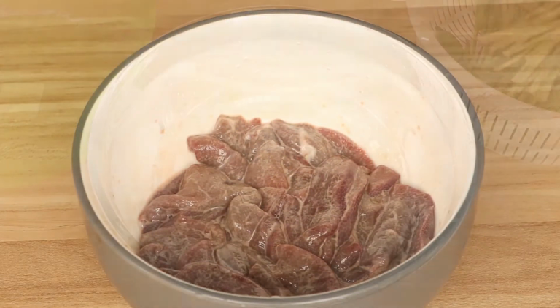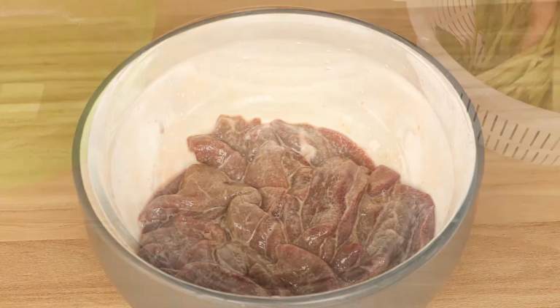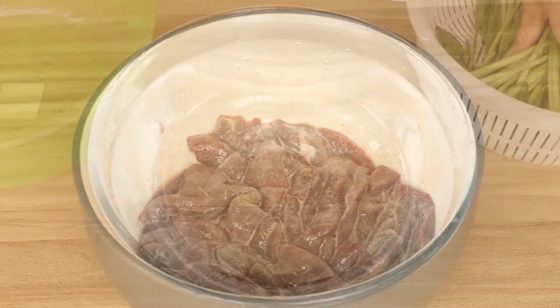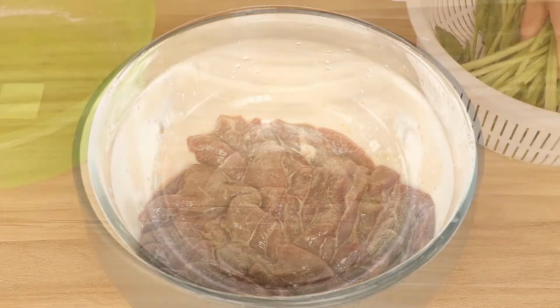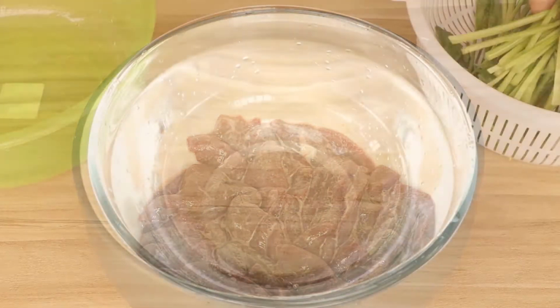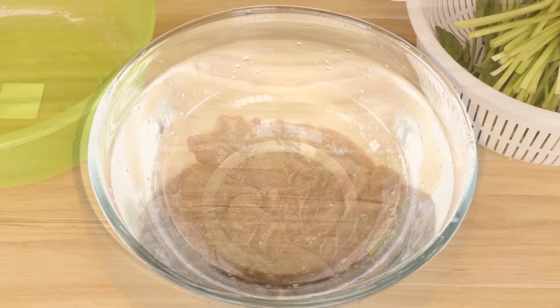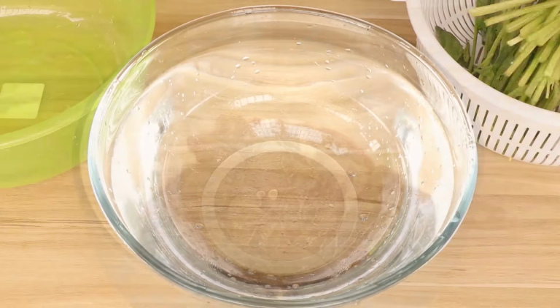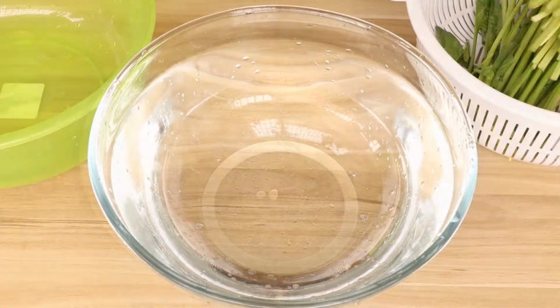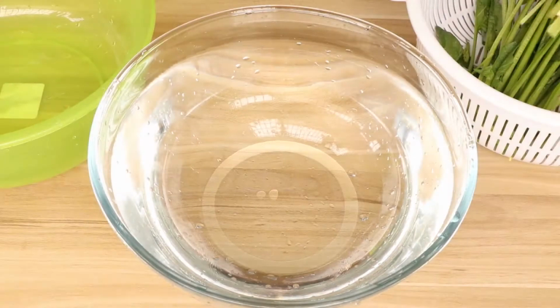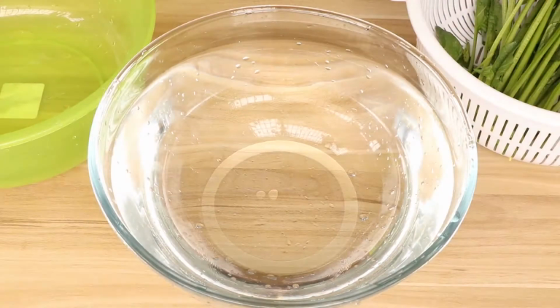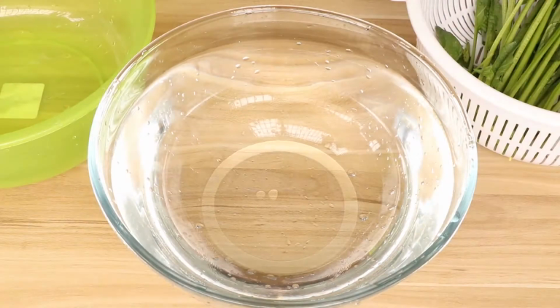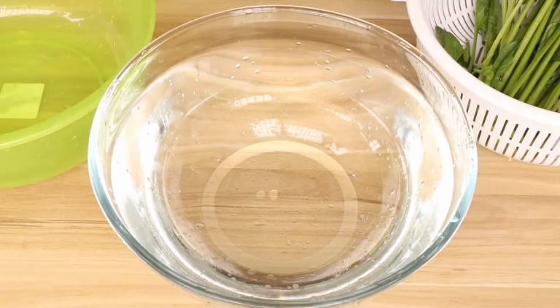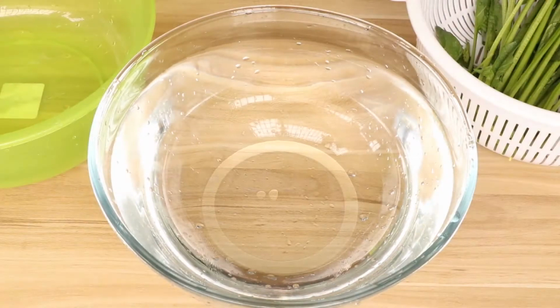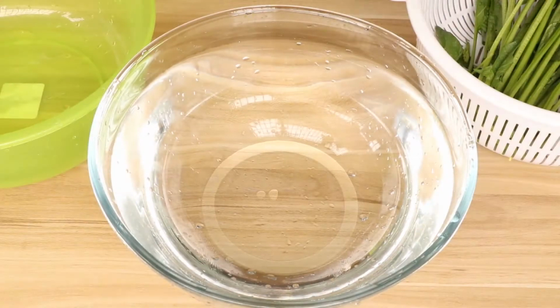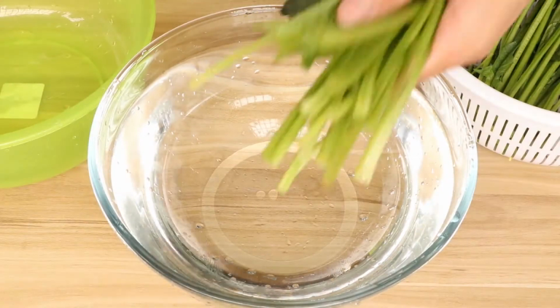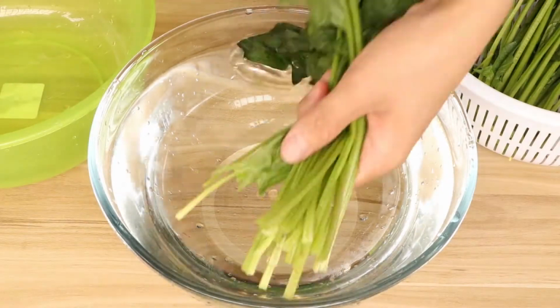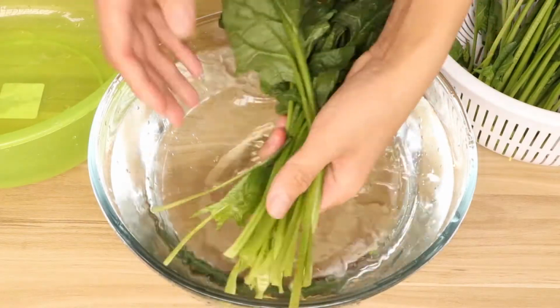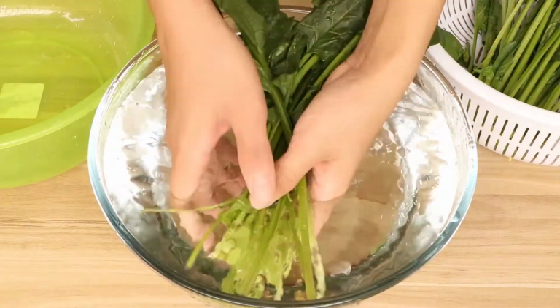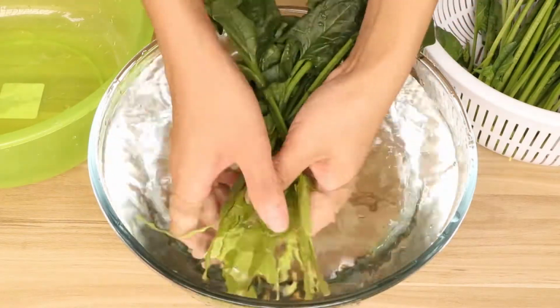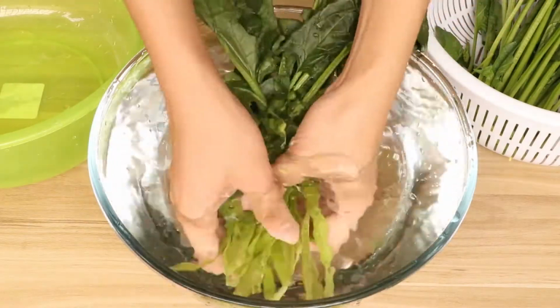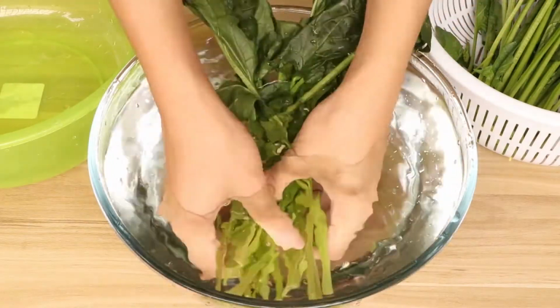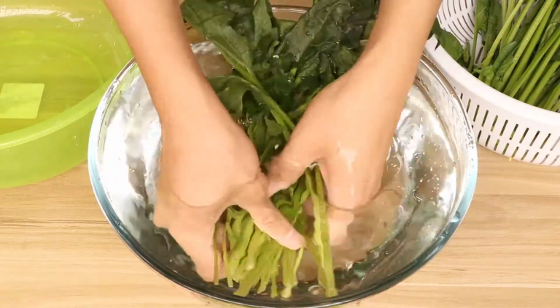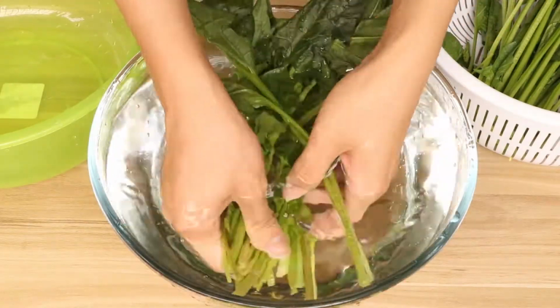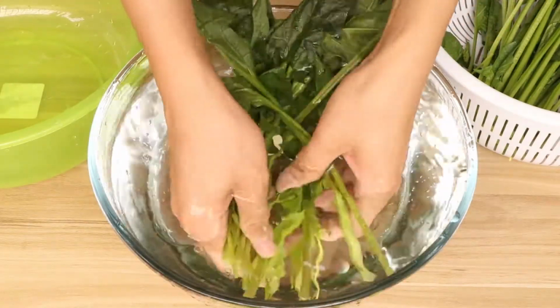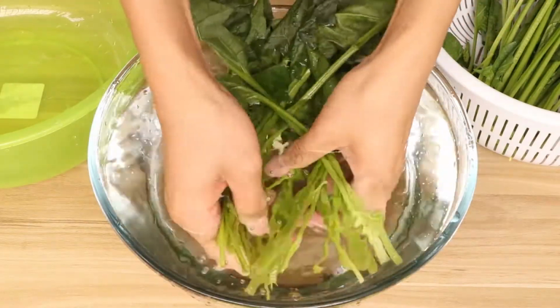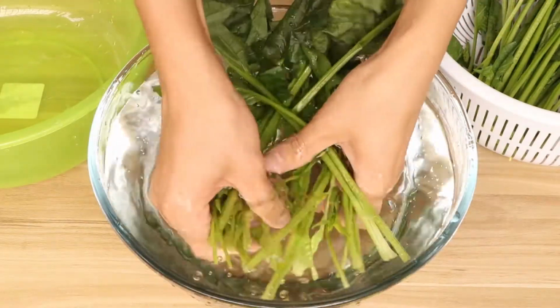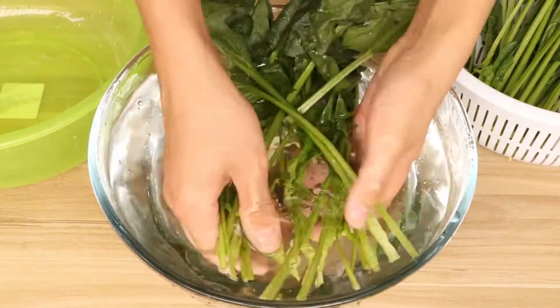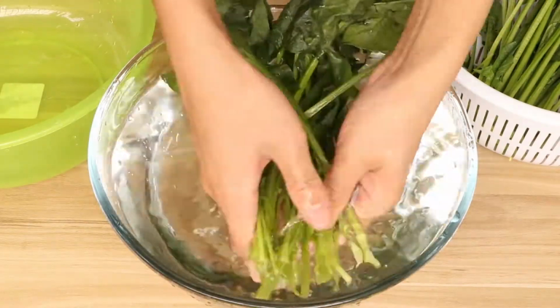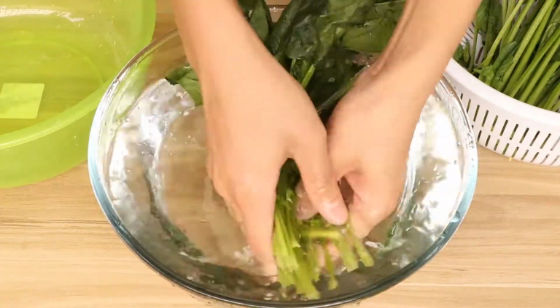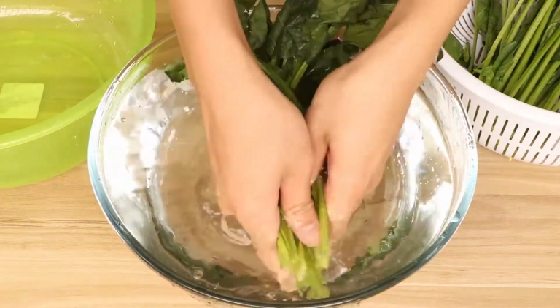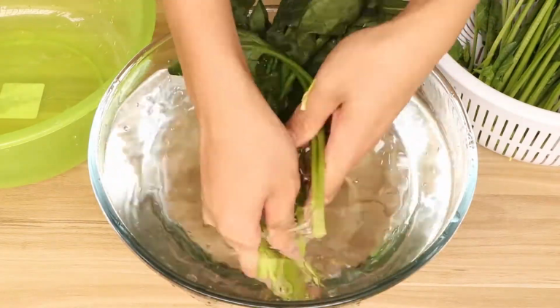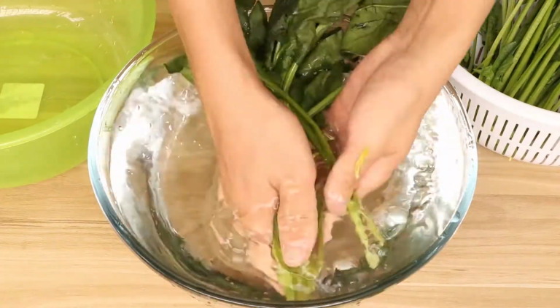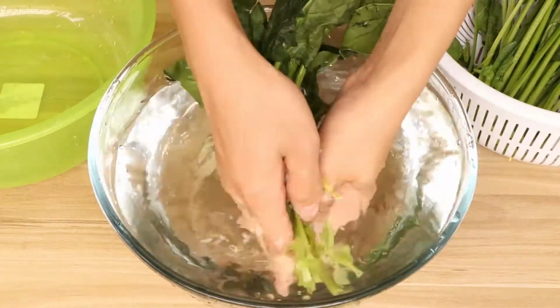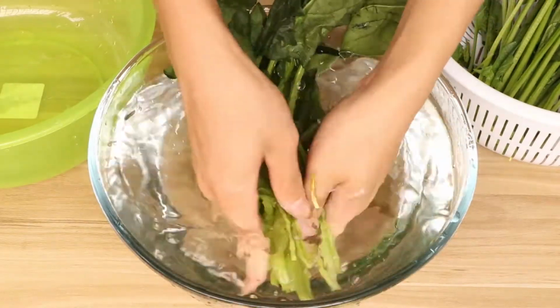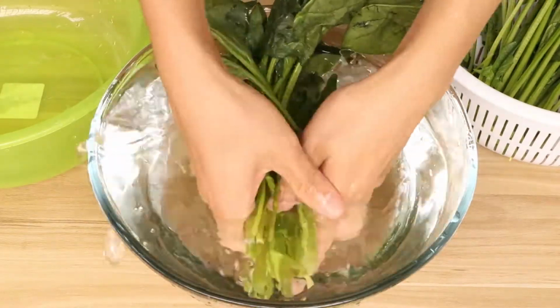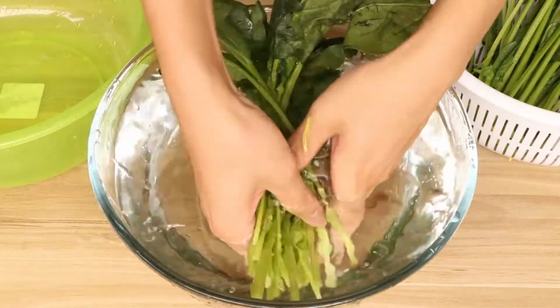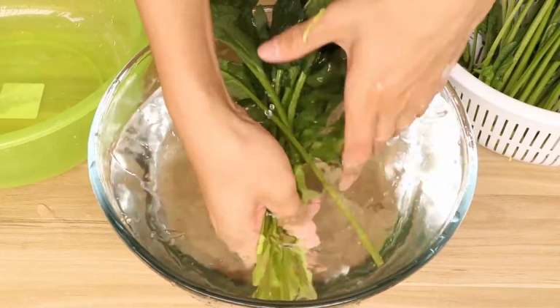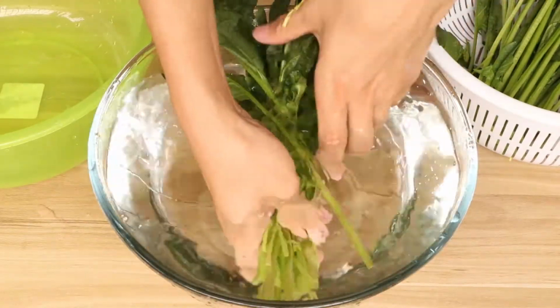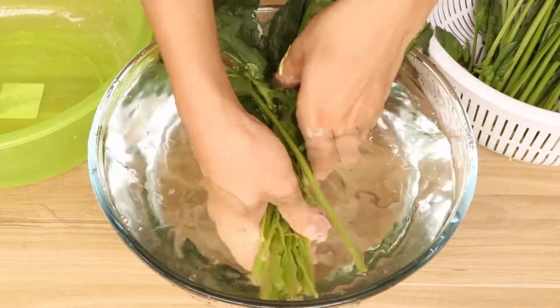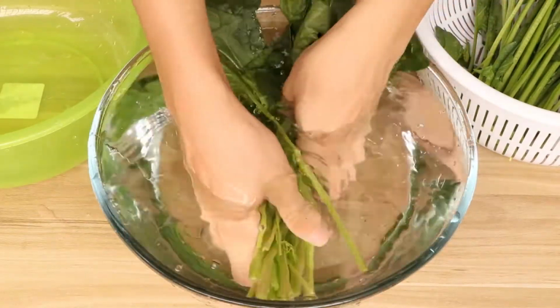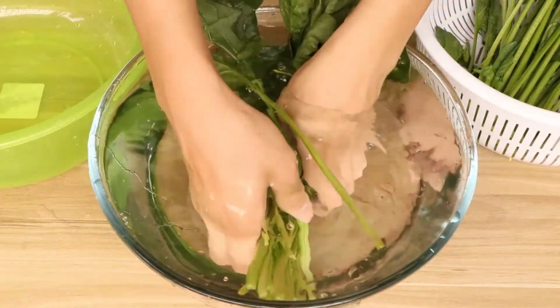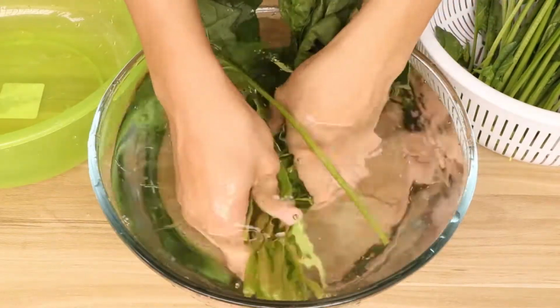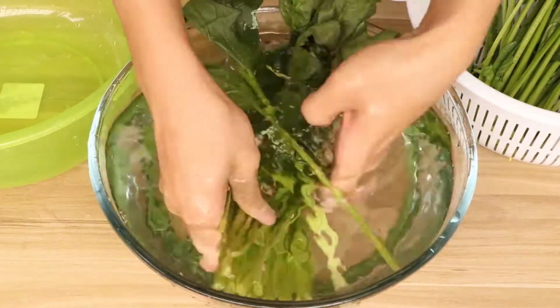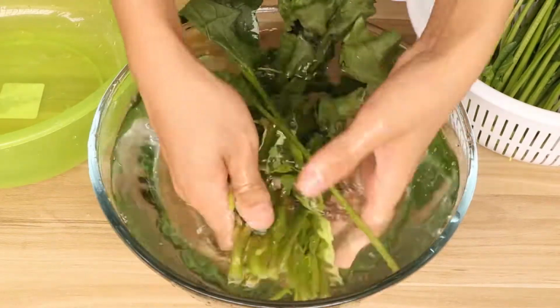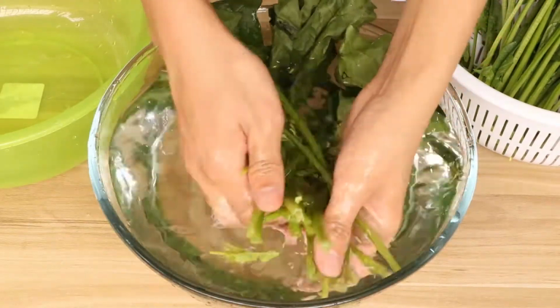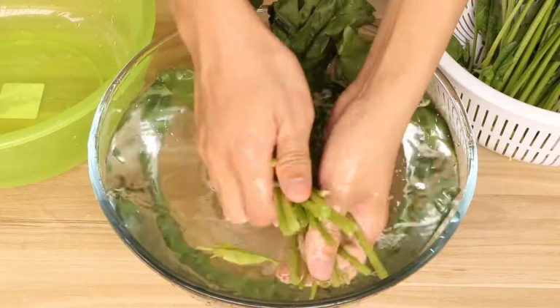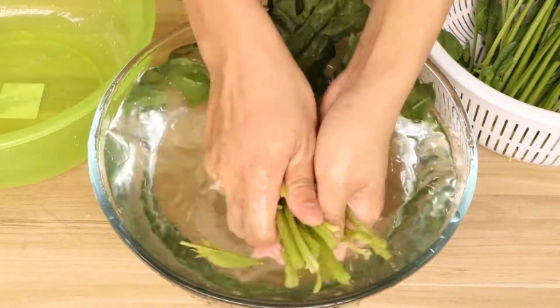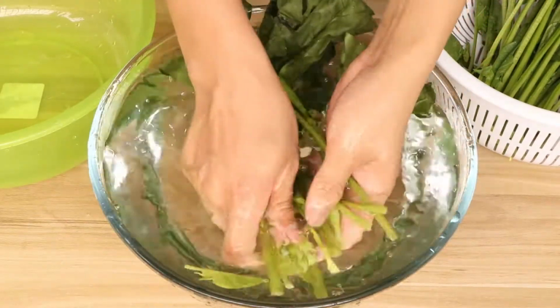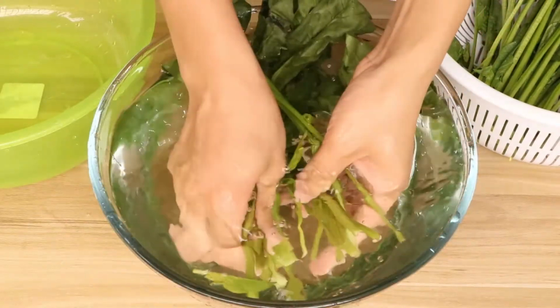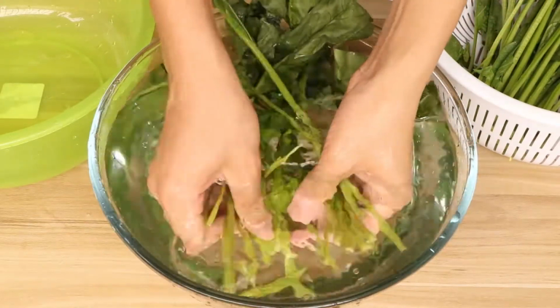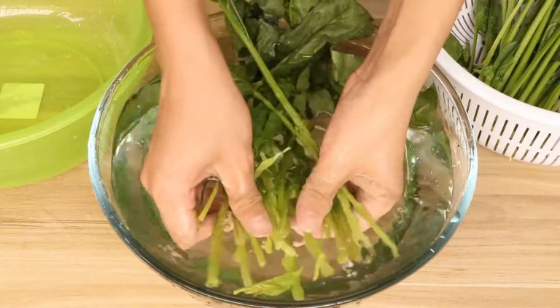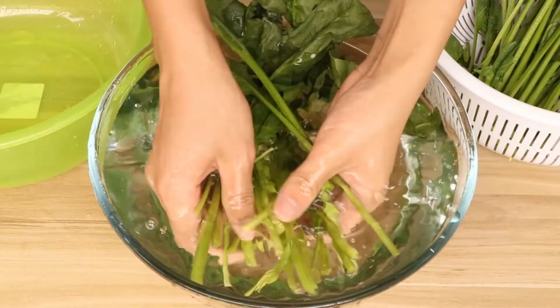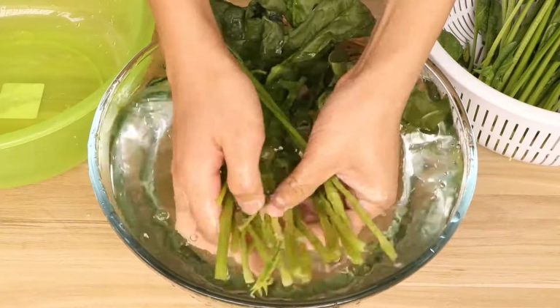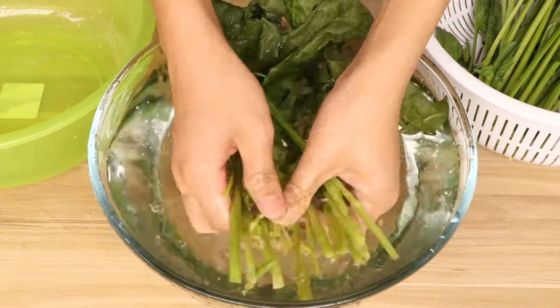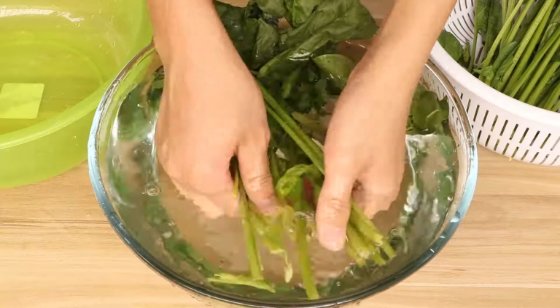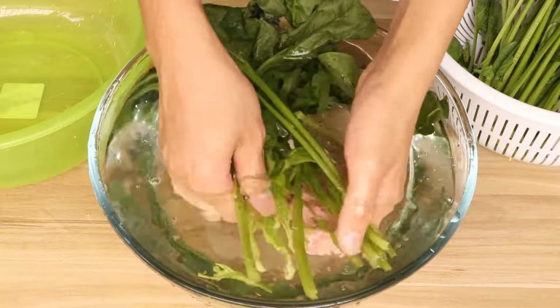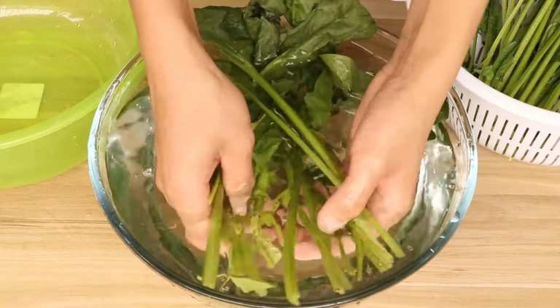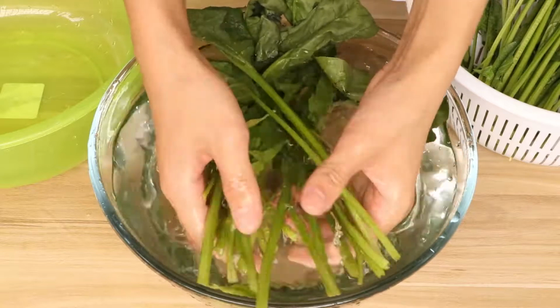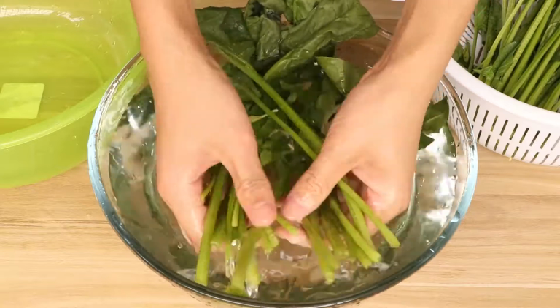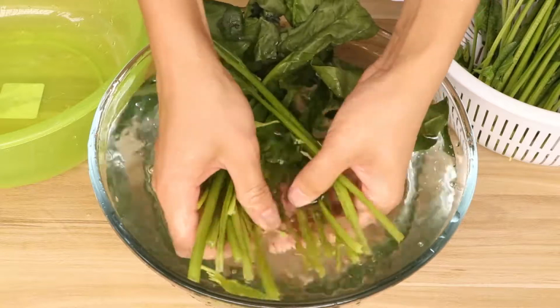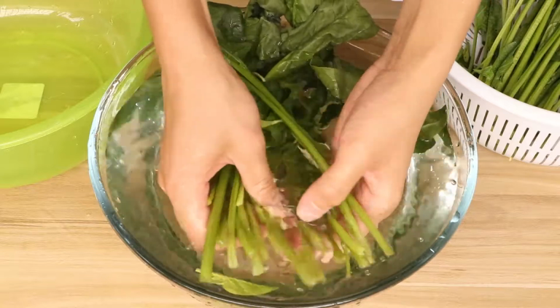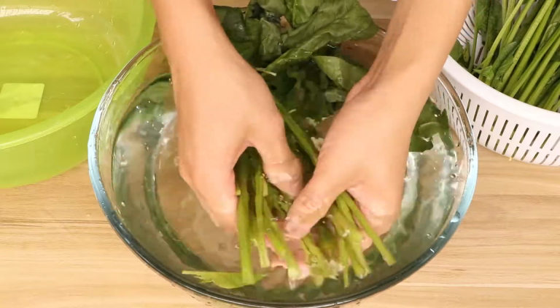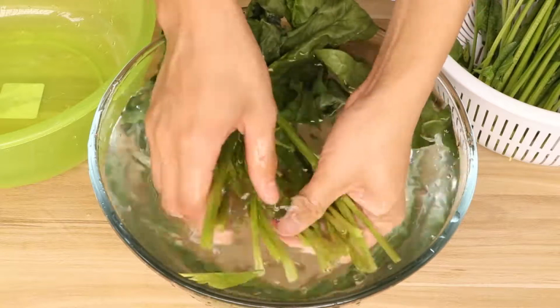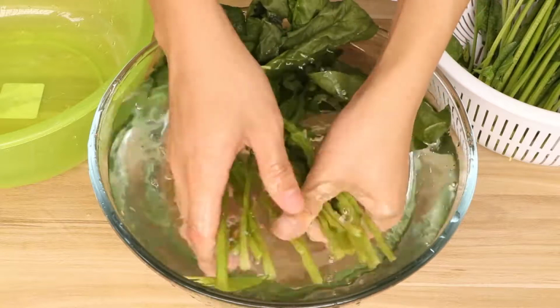When the pork liver is marinating, we can wash 250g spinach for later use.